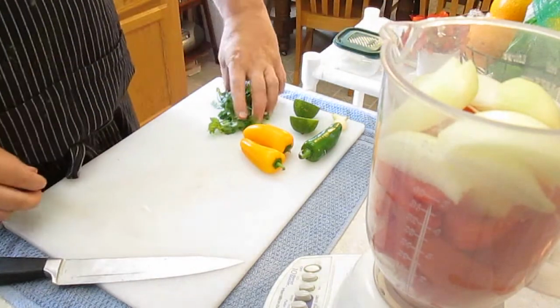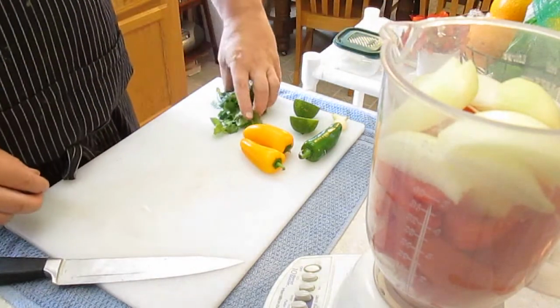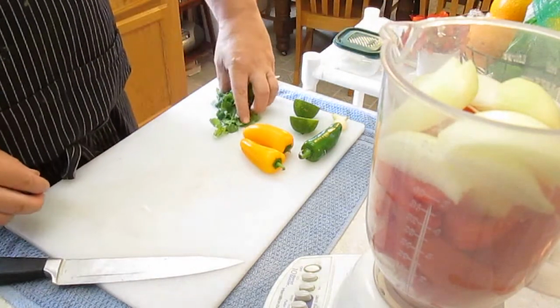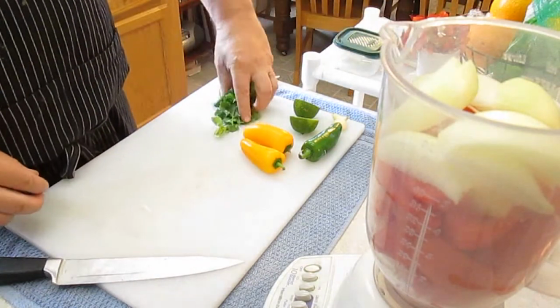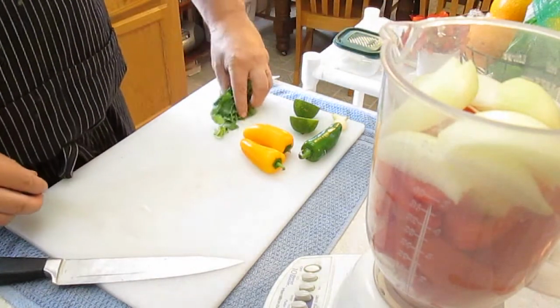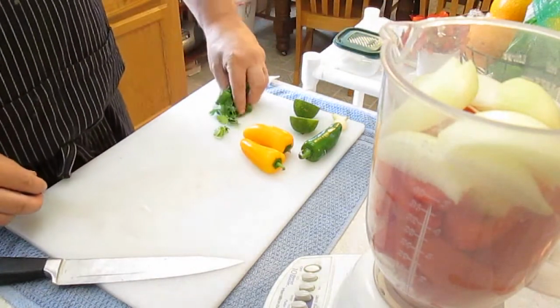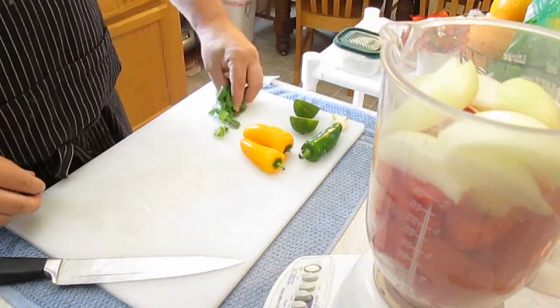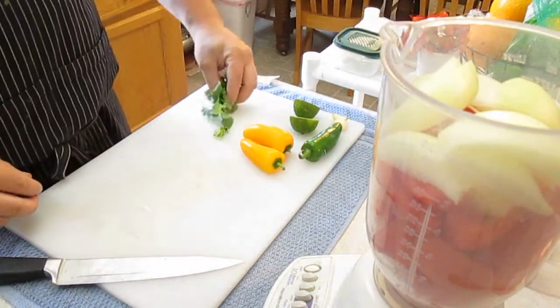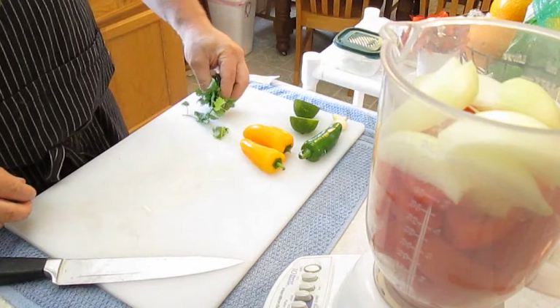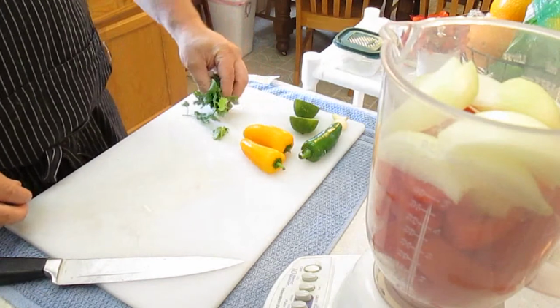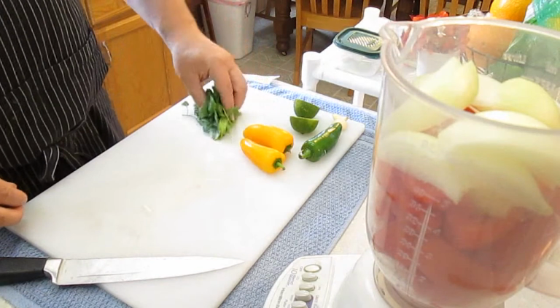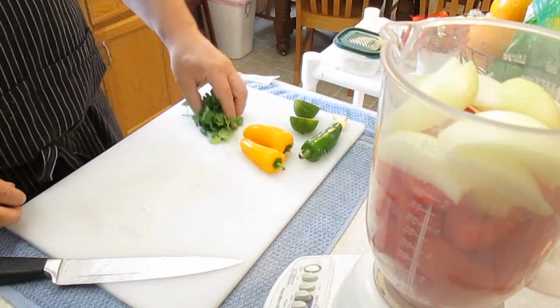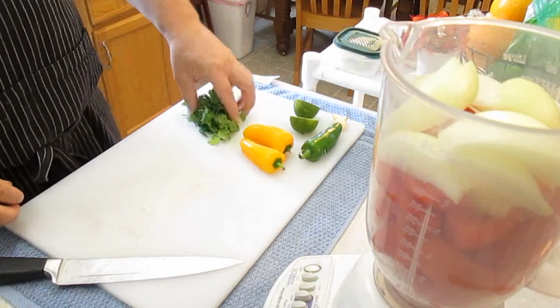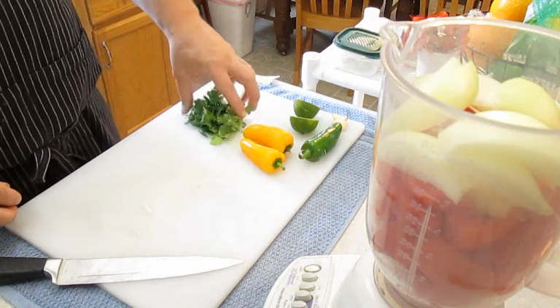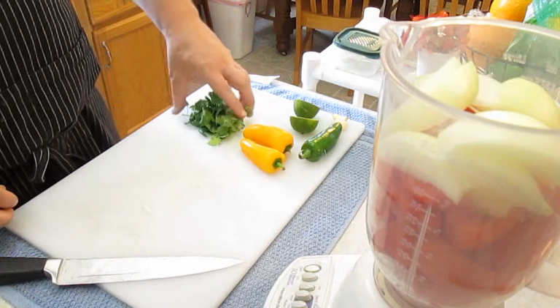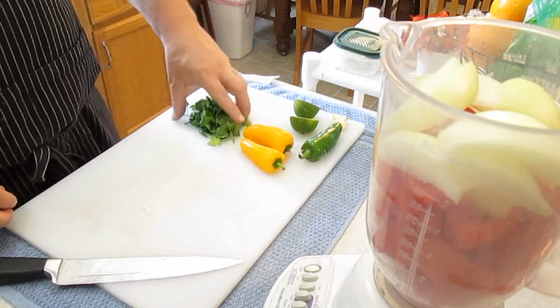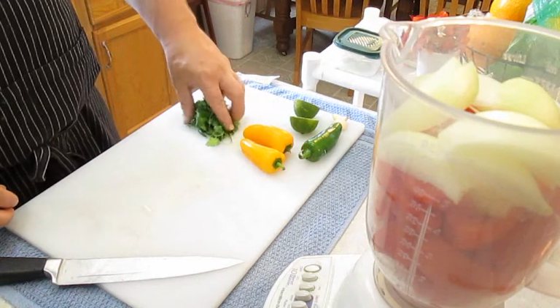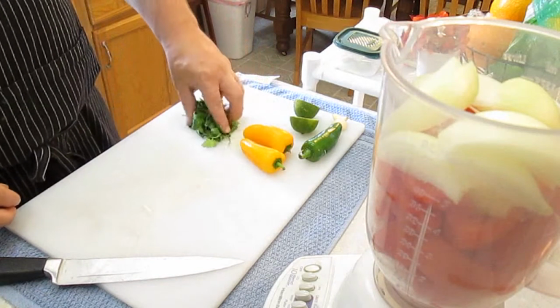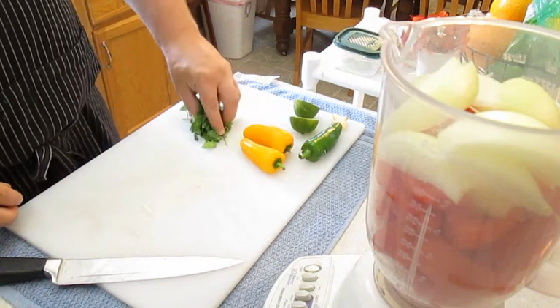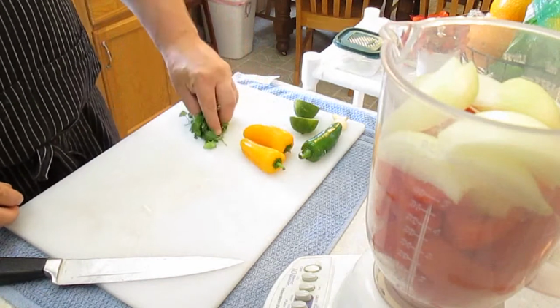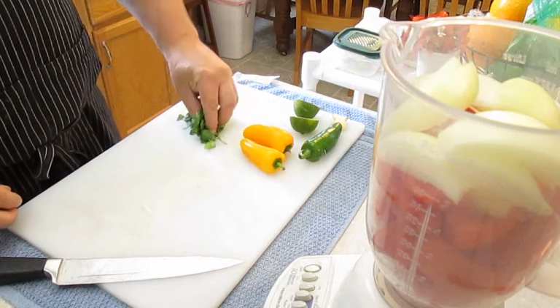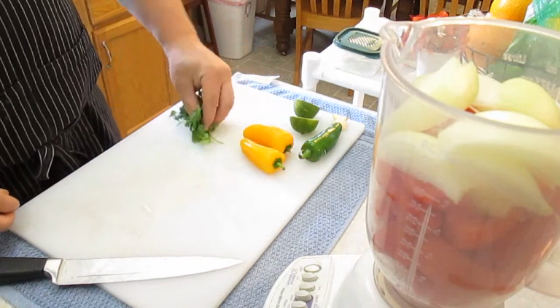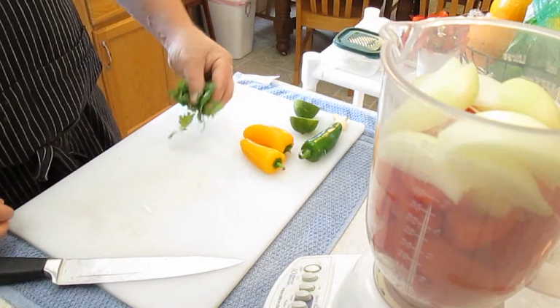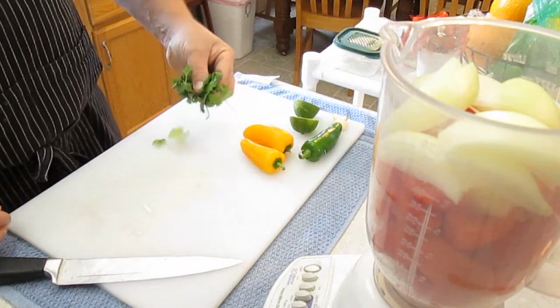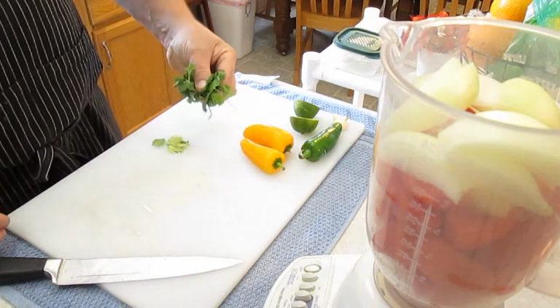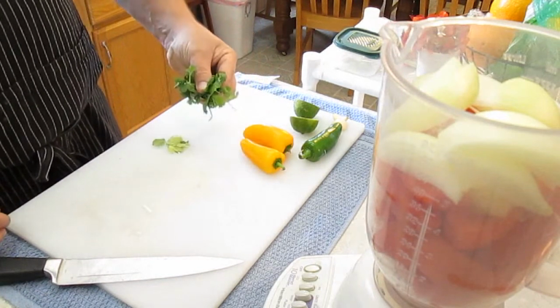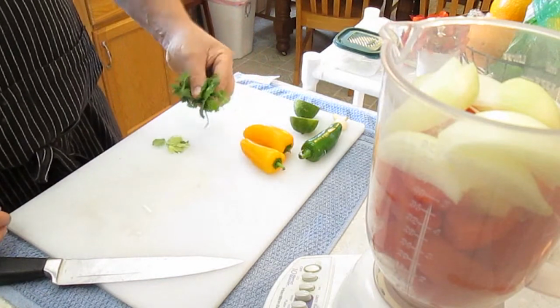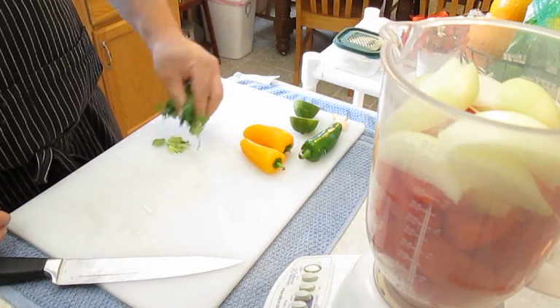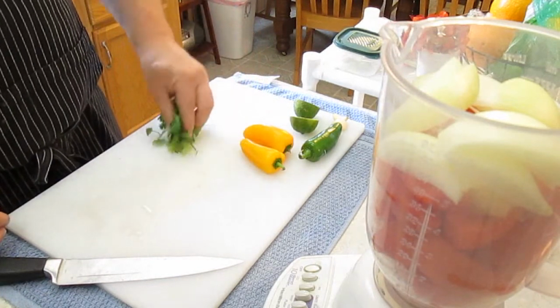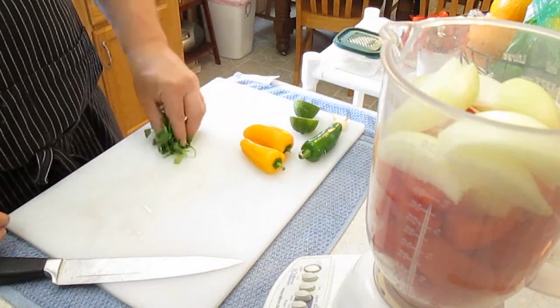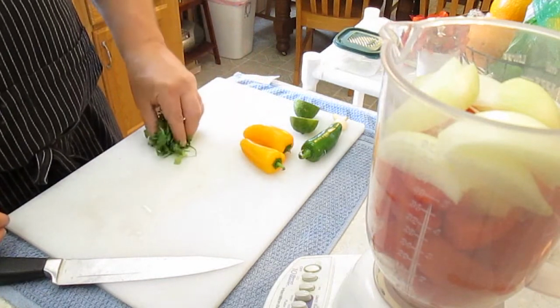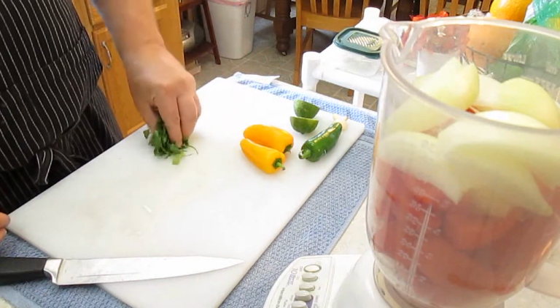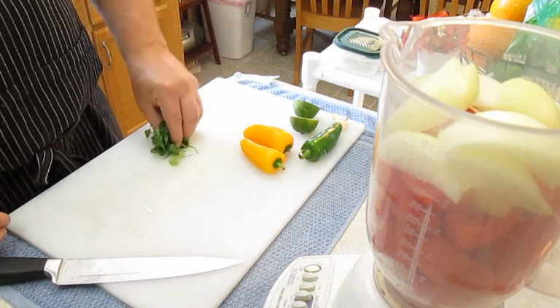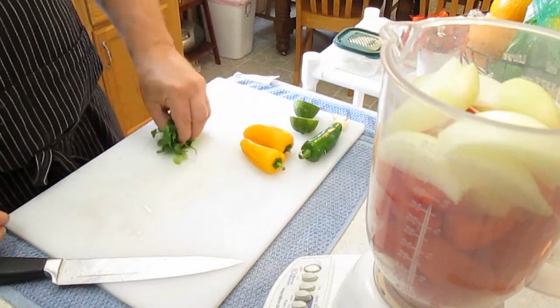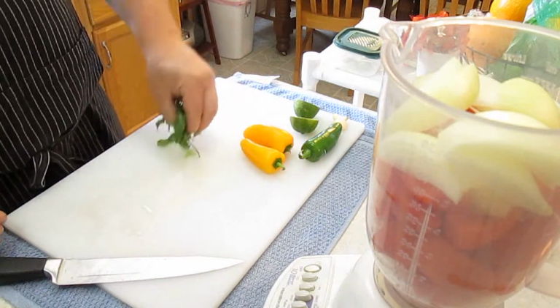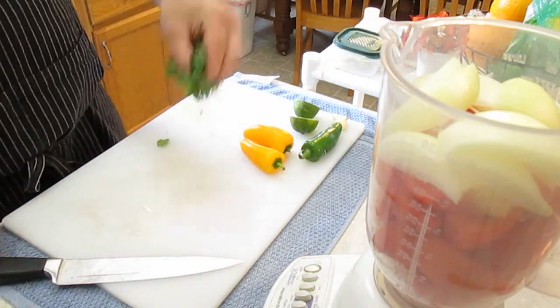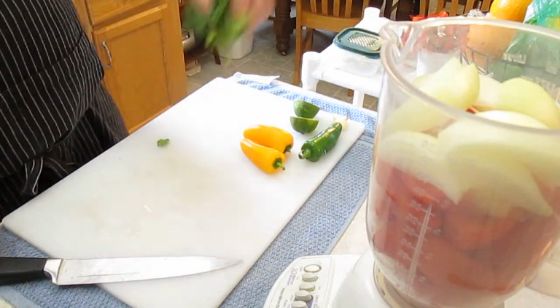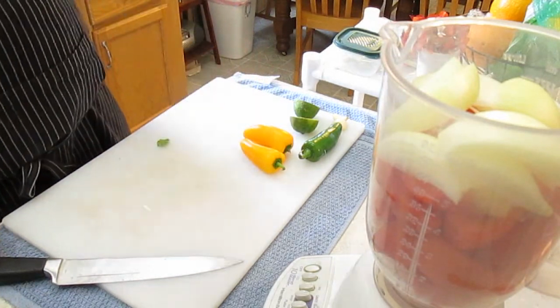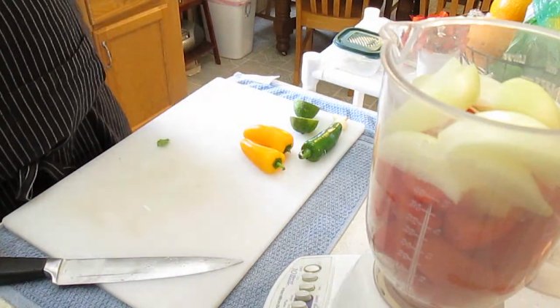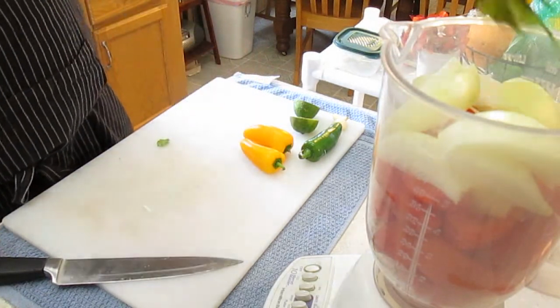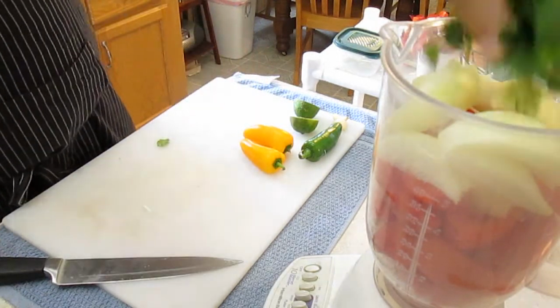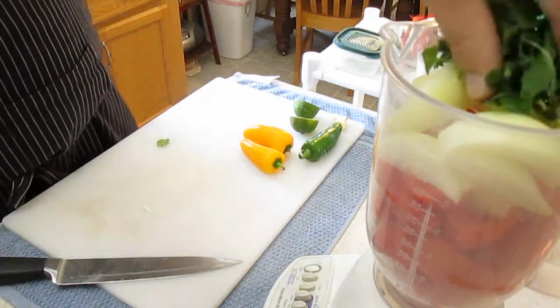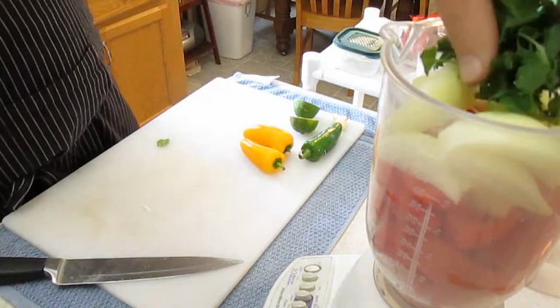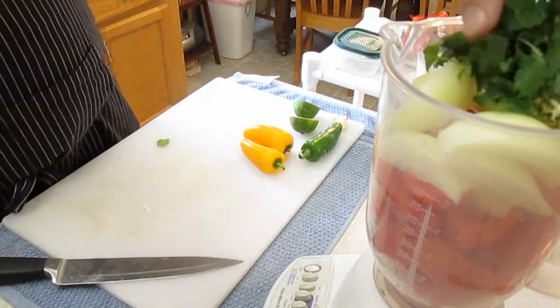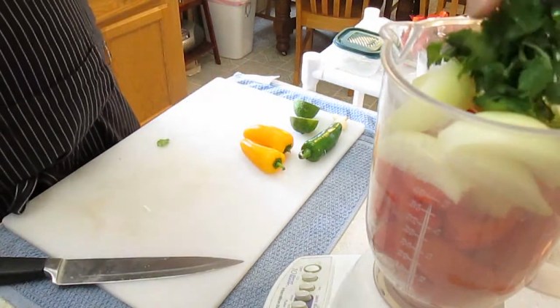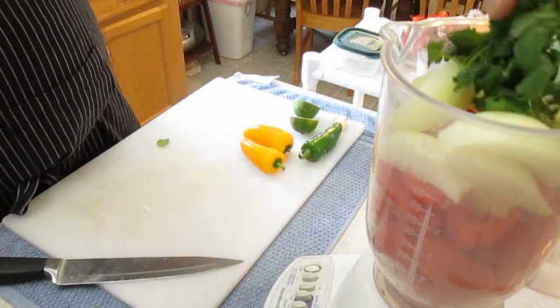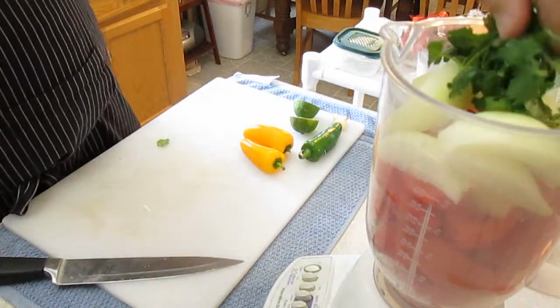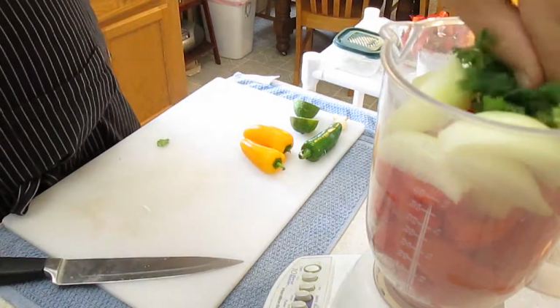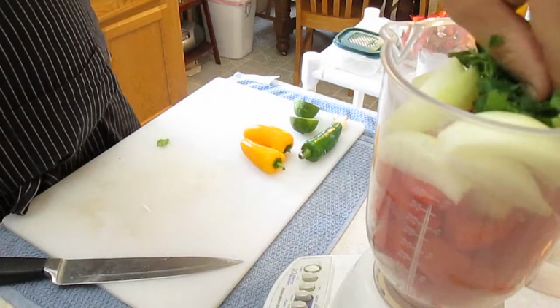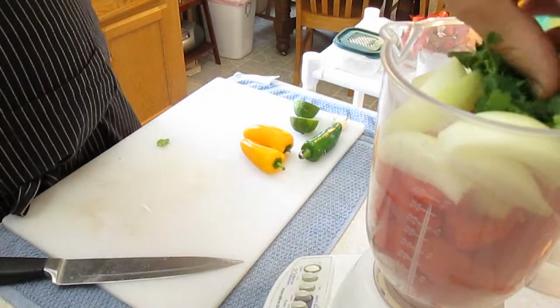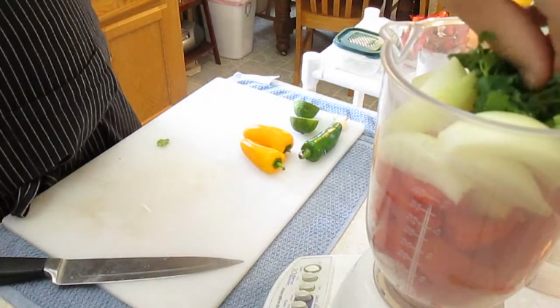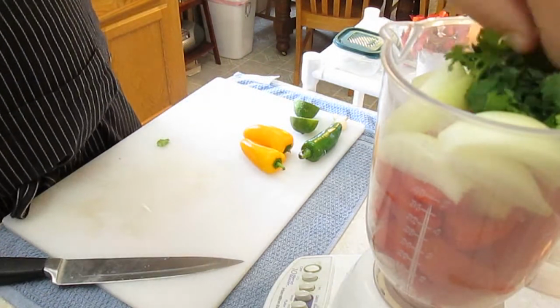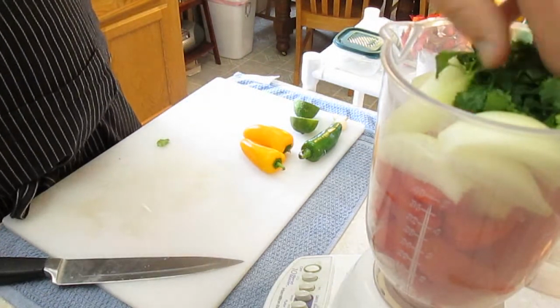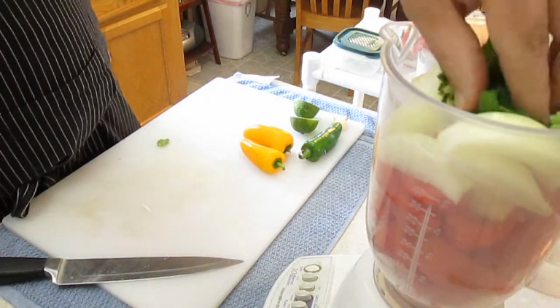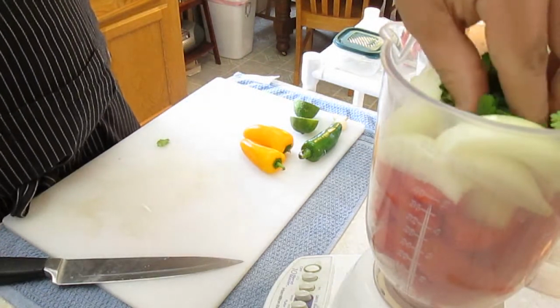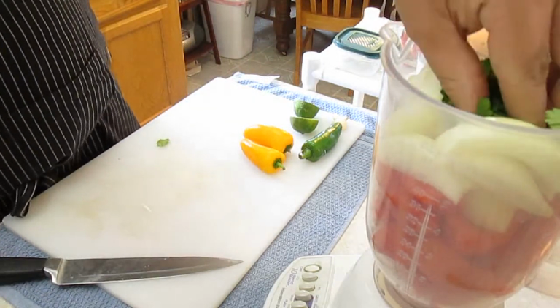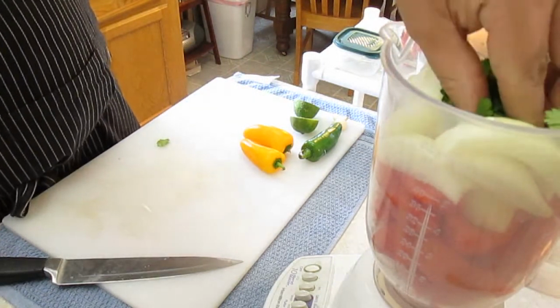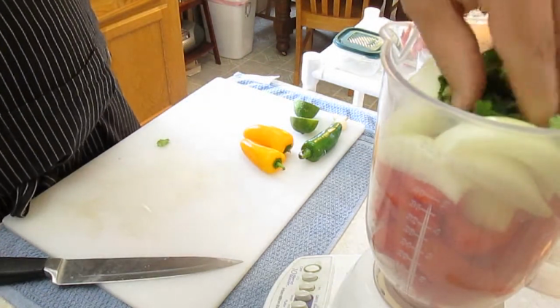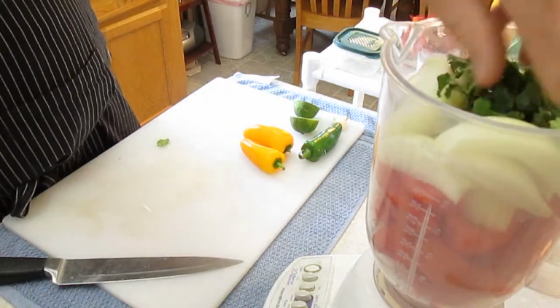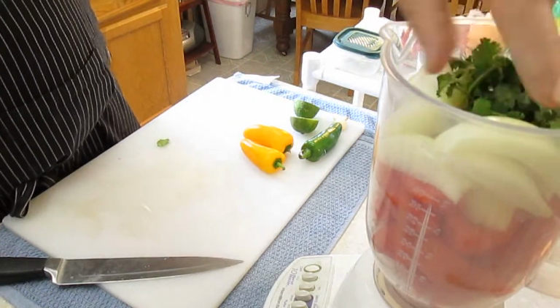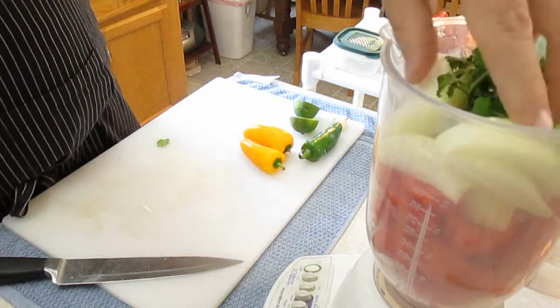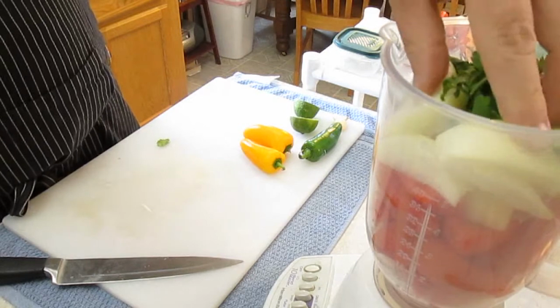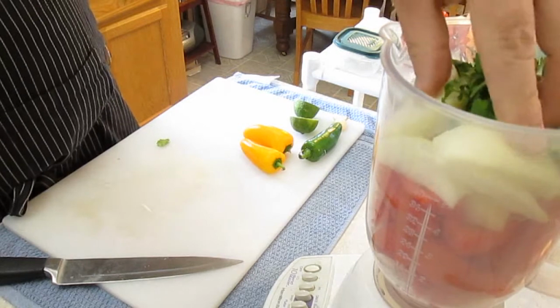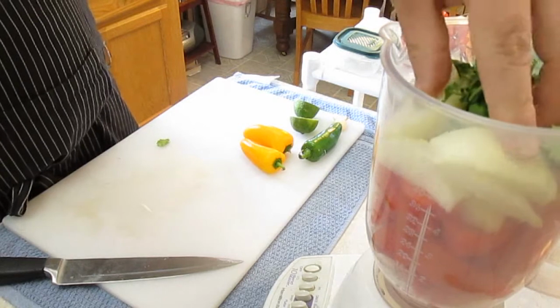Now grab a handful of cilantro. Don't worry about cutting this up — the blender will take care of it.